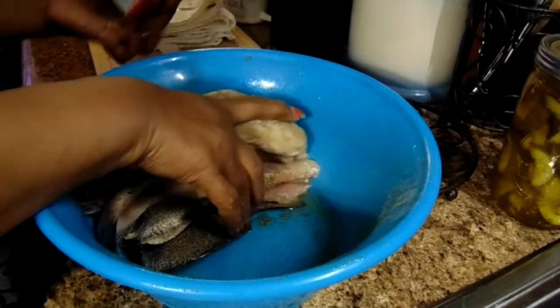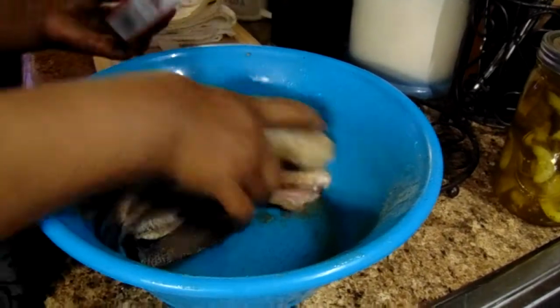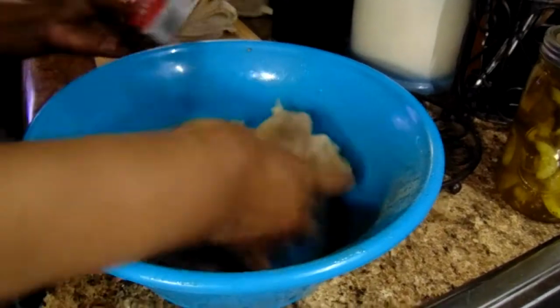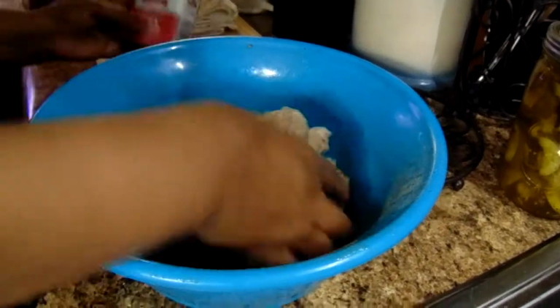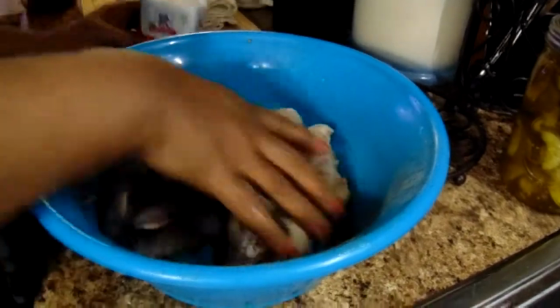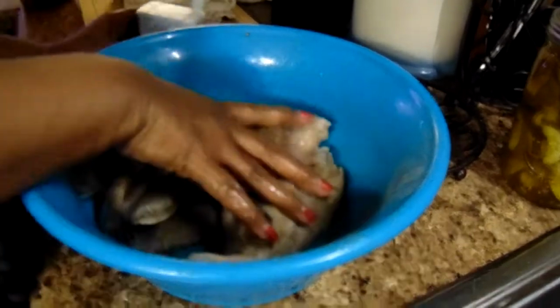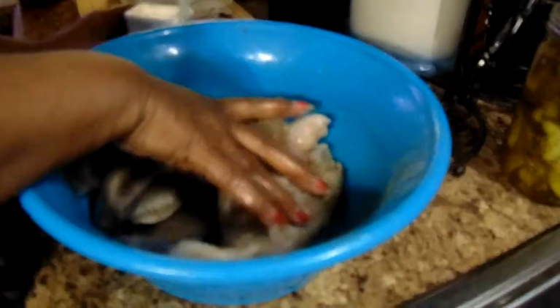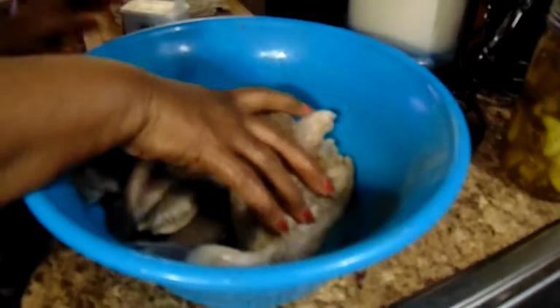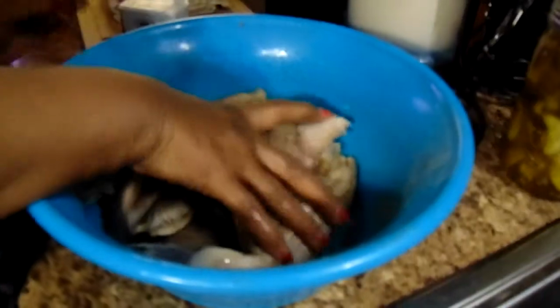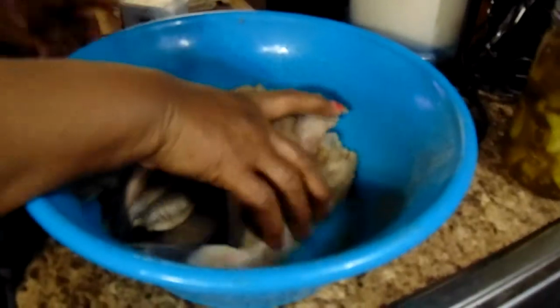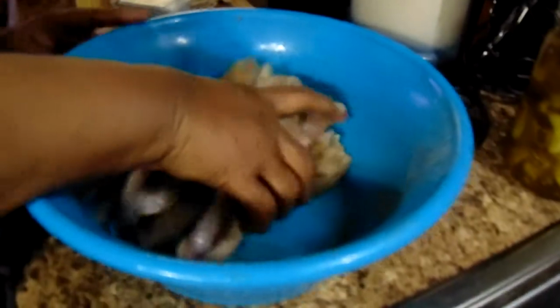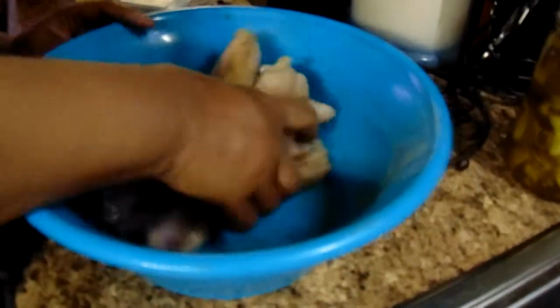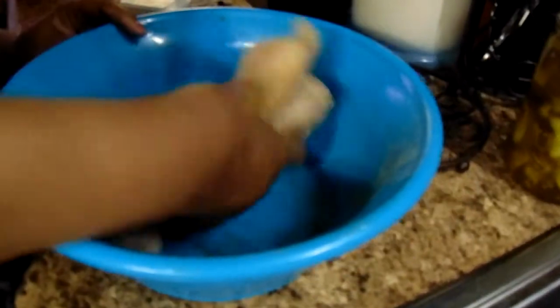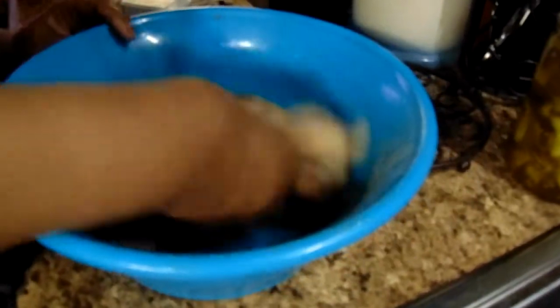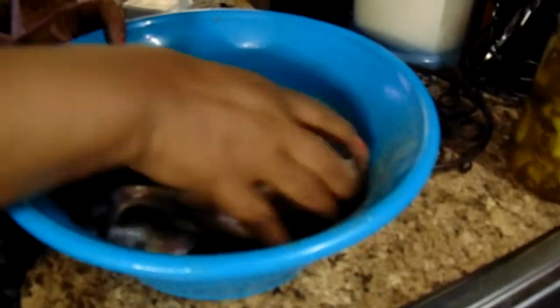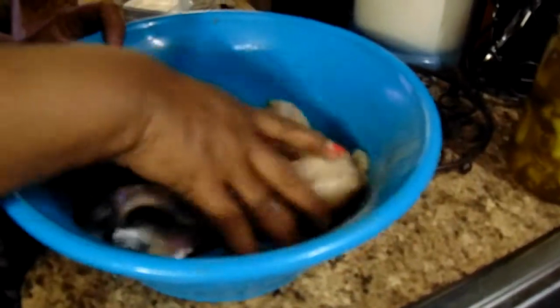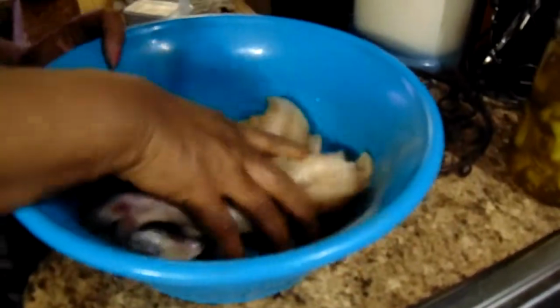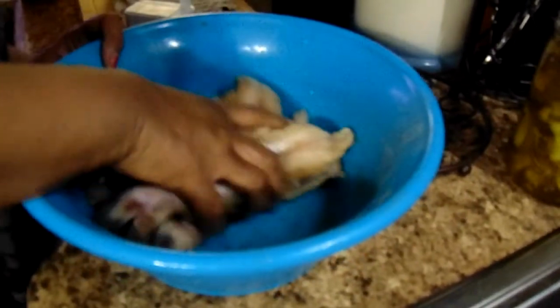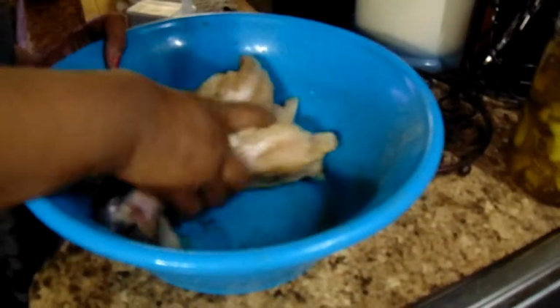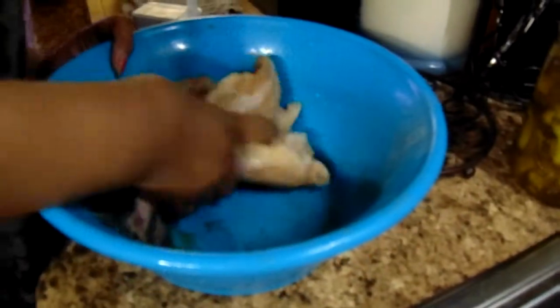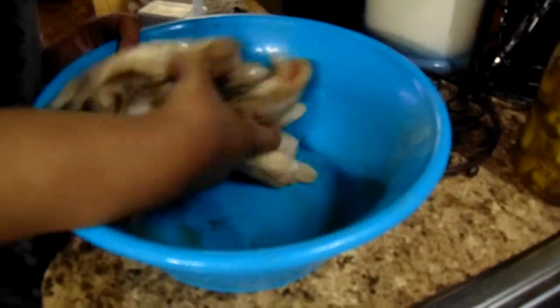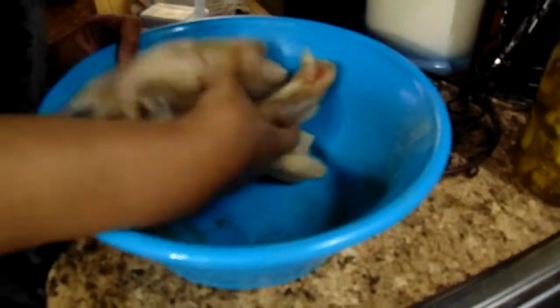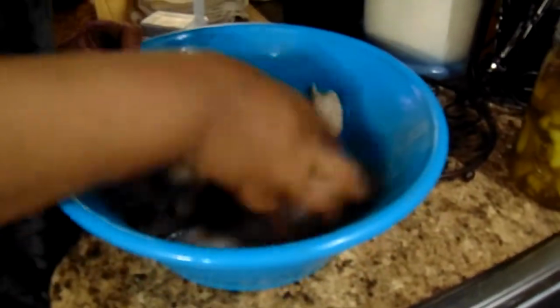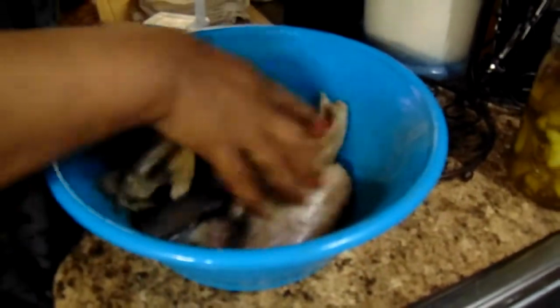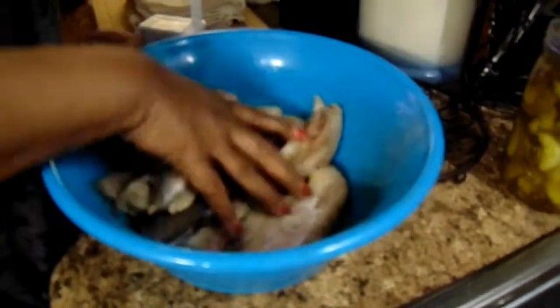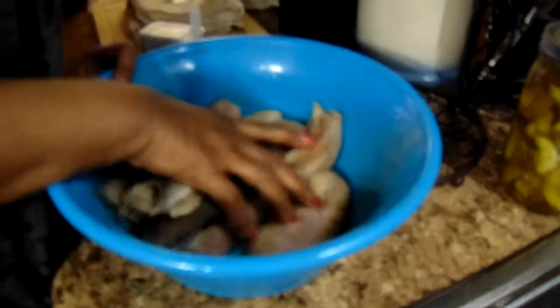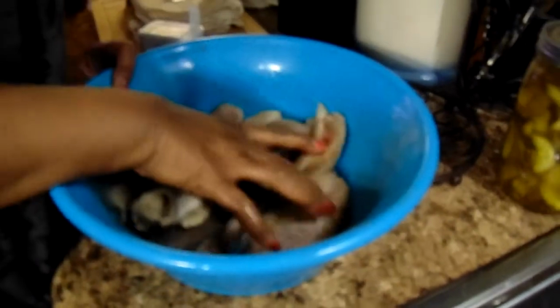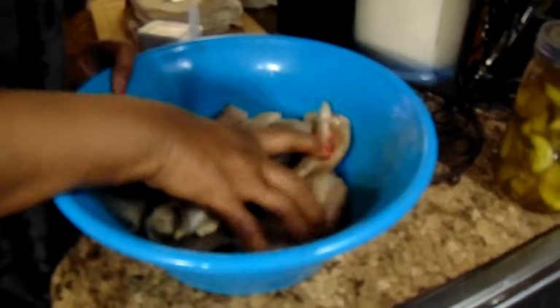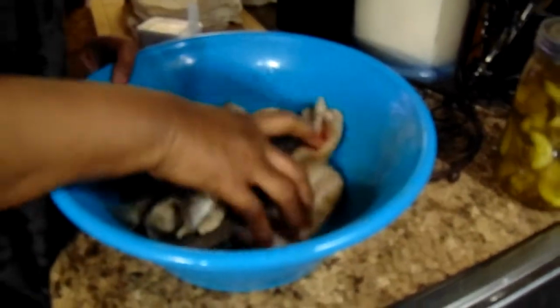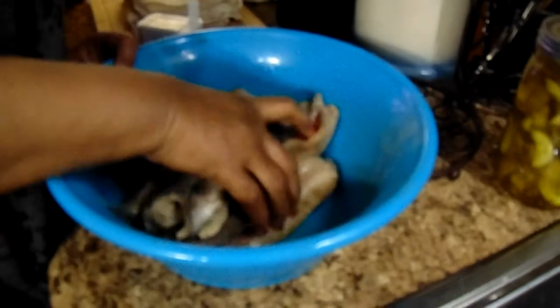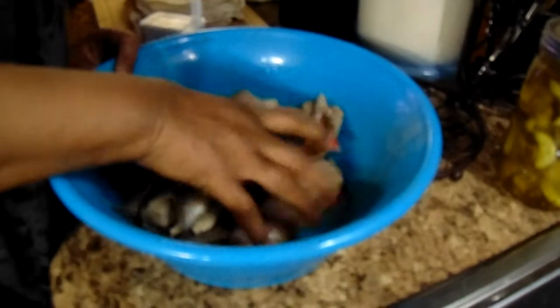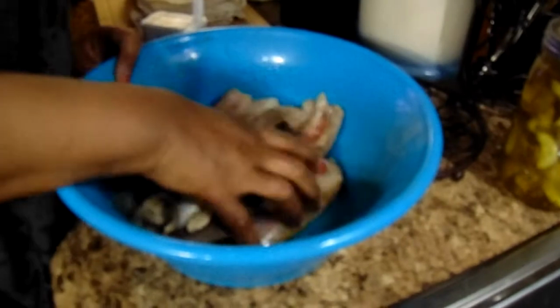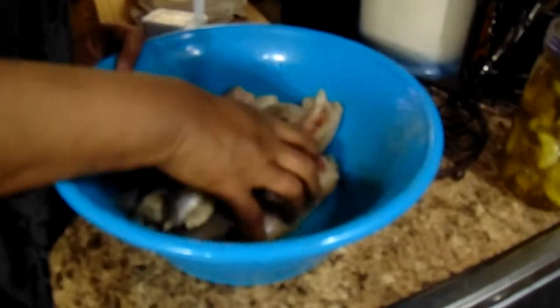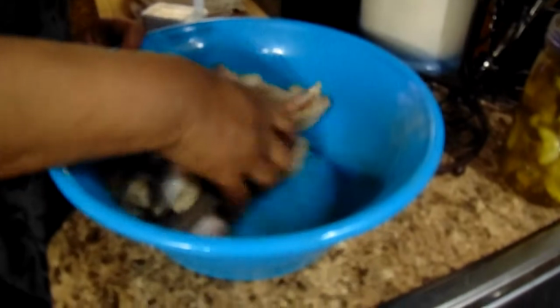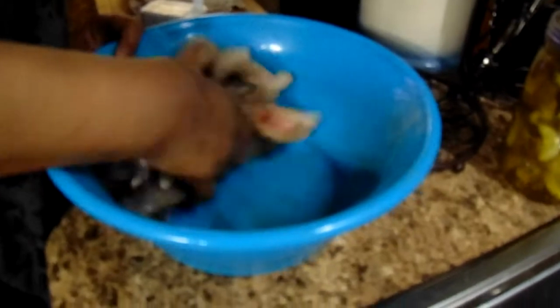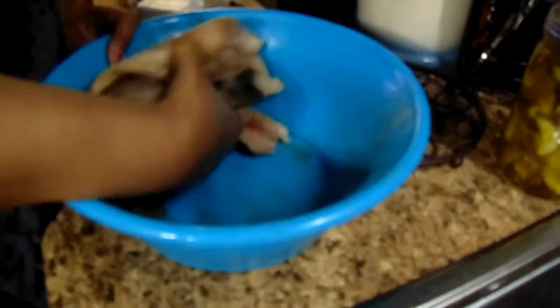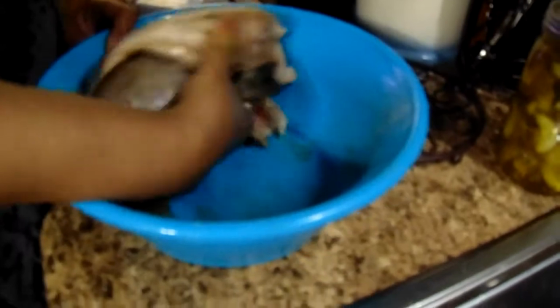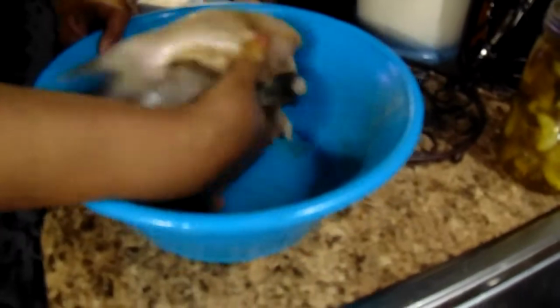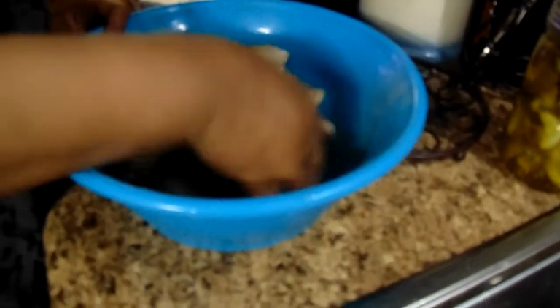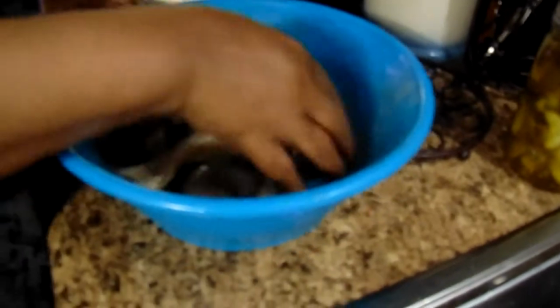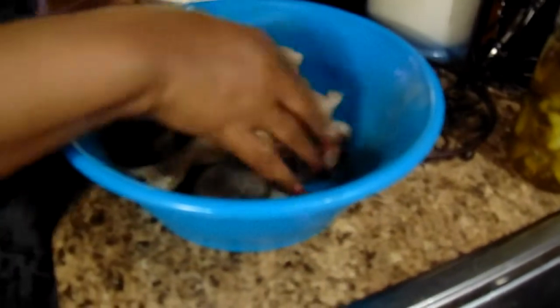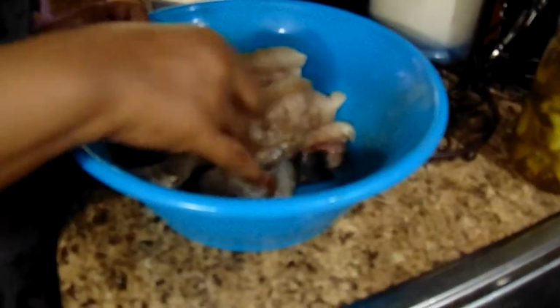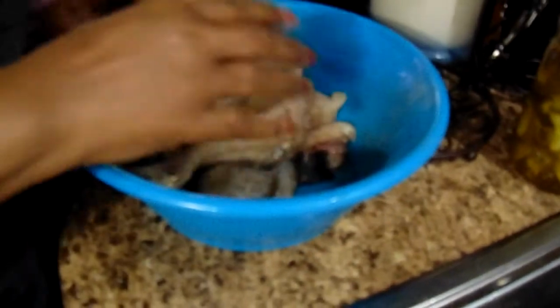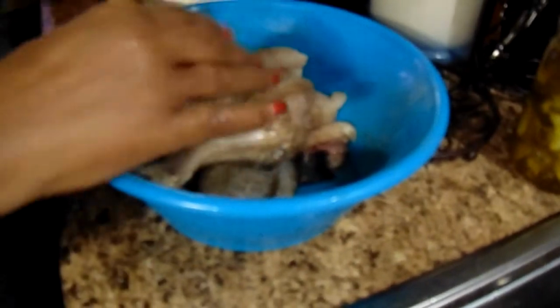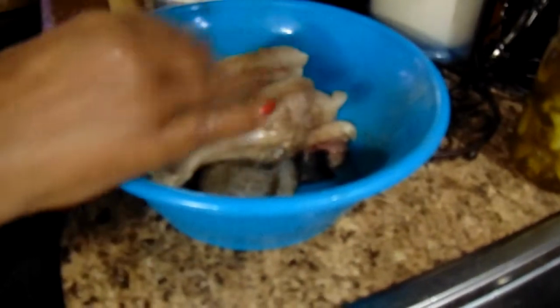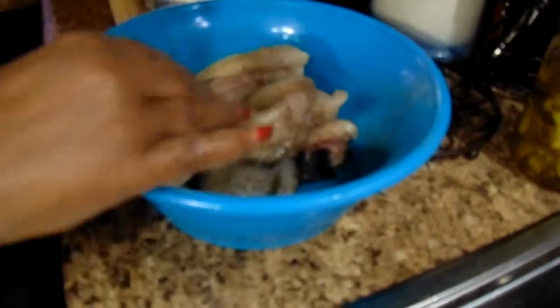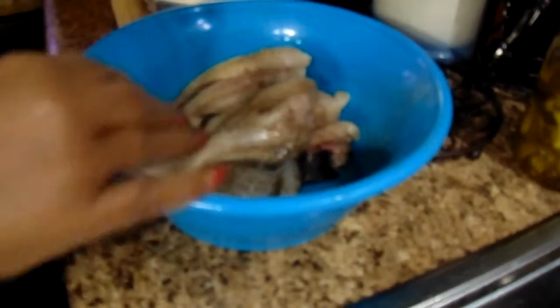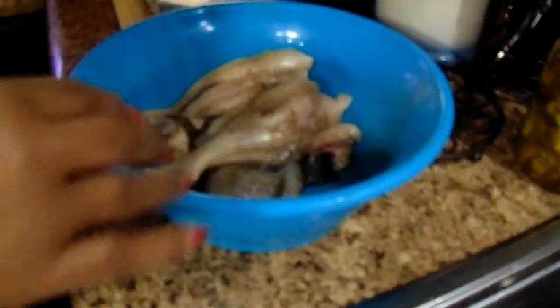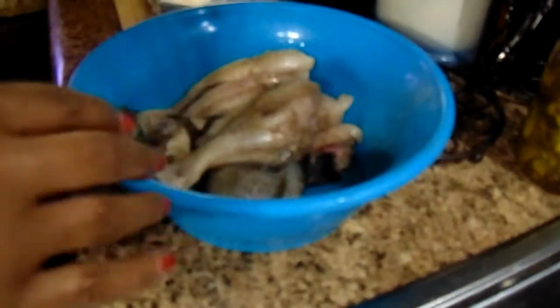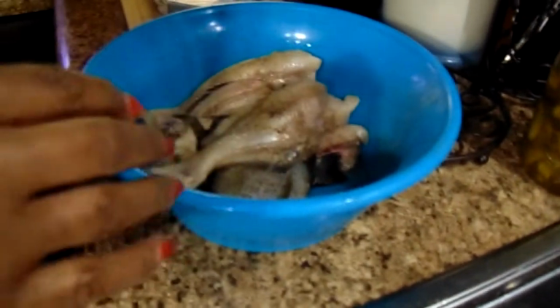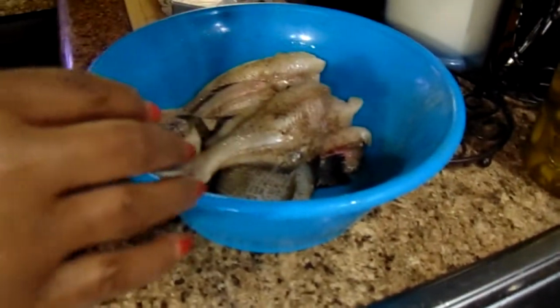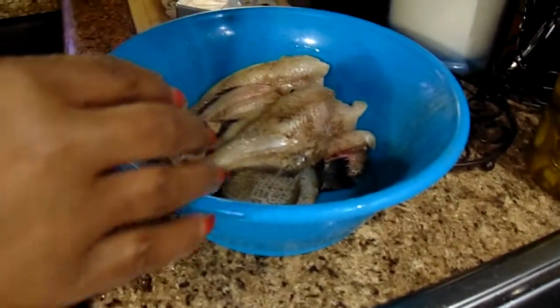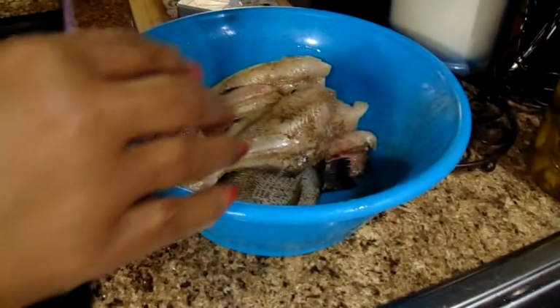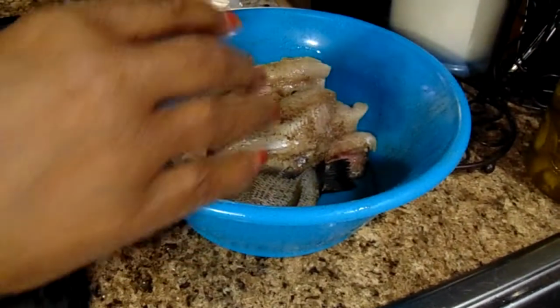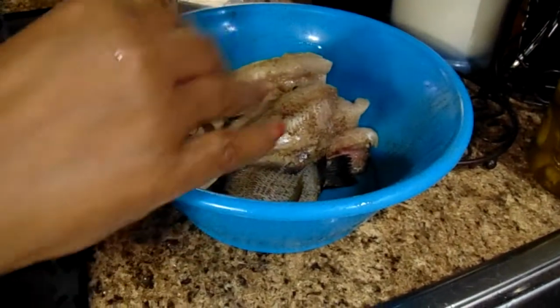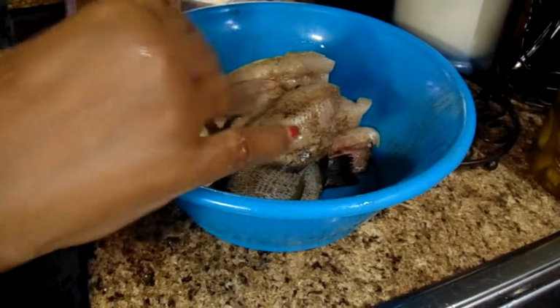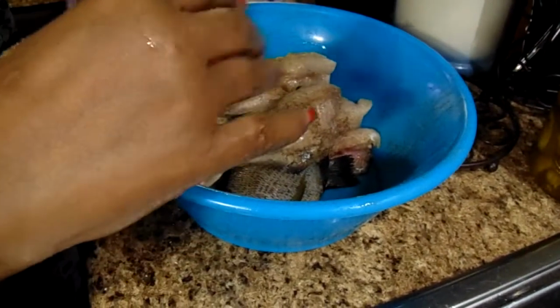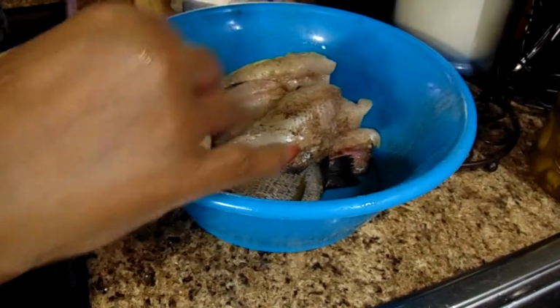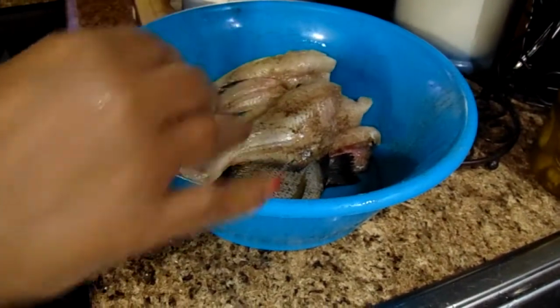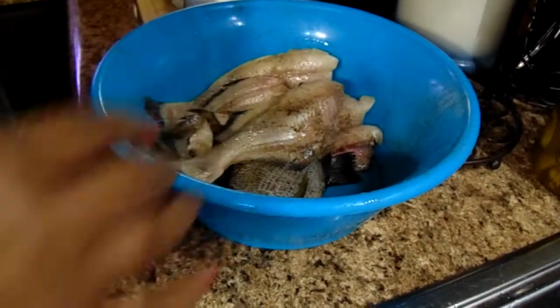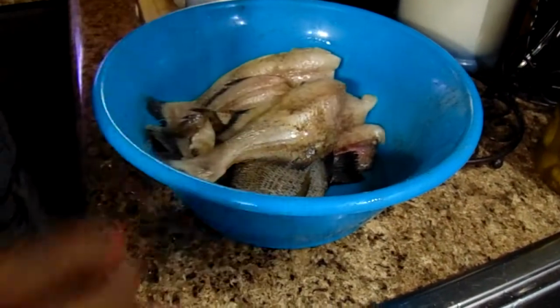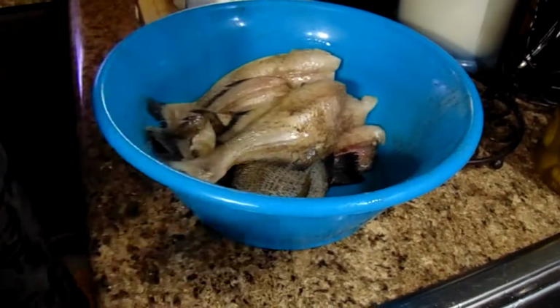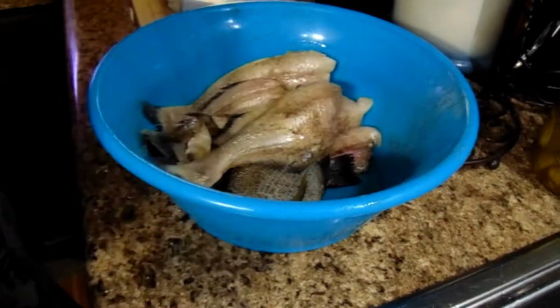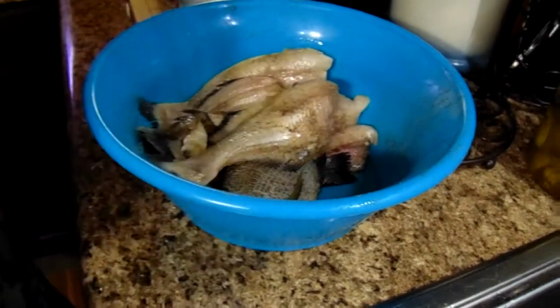Now just mix it up. When my grease gets hot, I will be seasoning and showing it to y'all, so I'll be back.